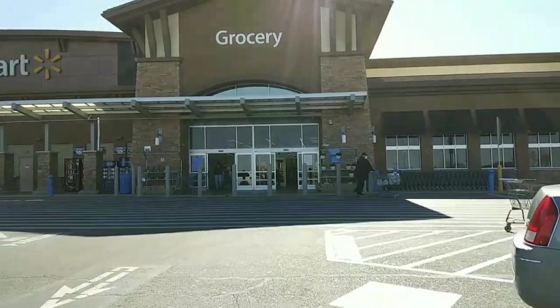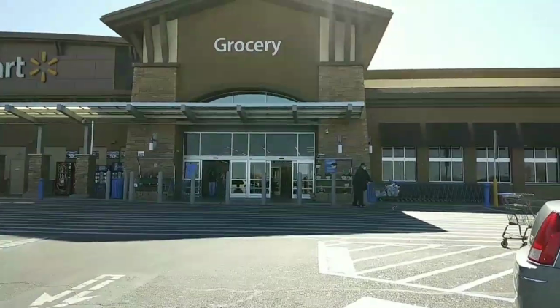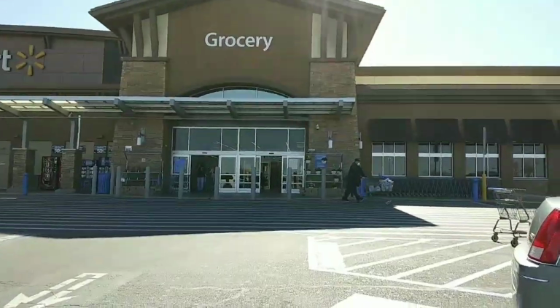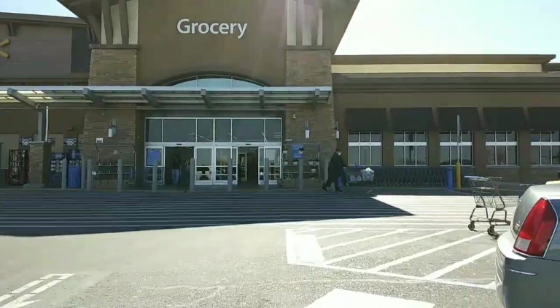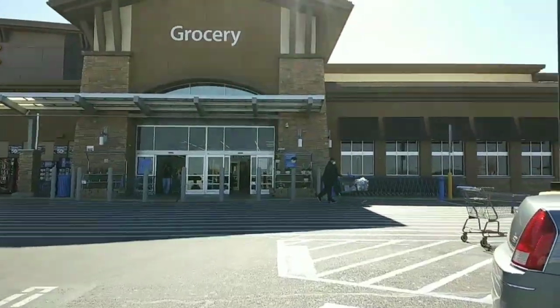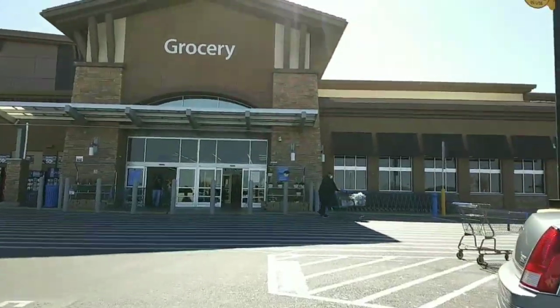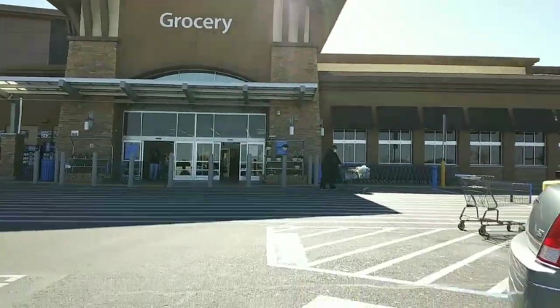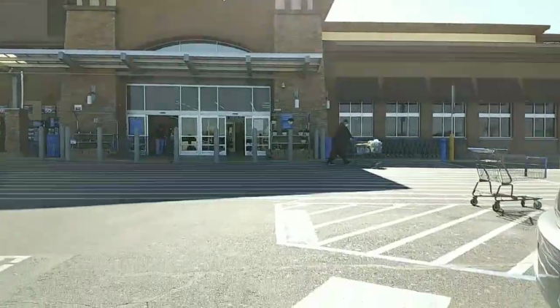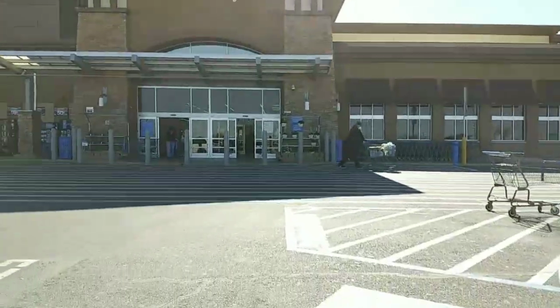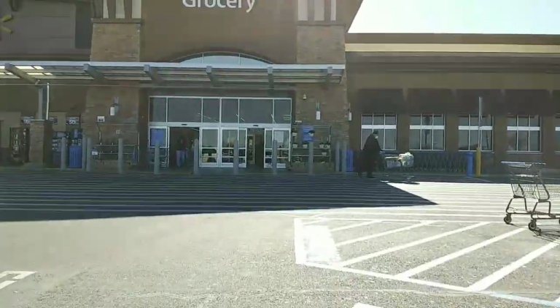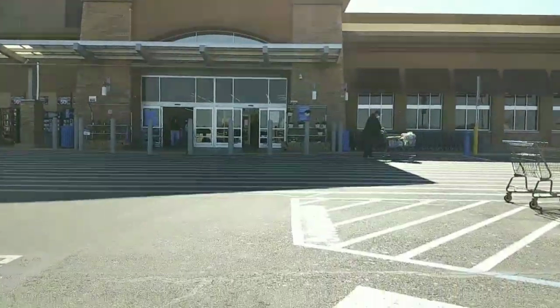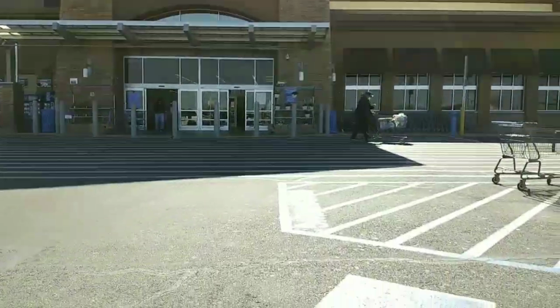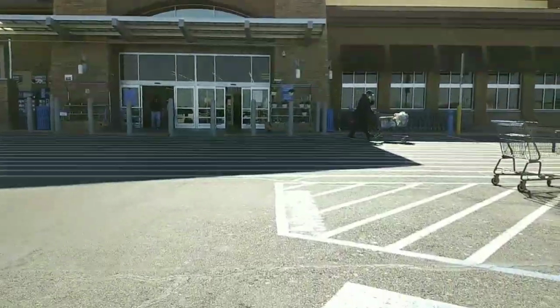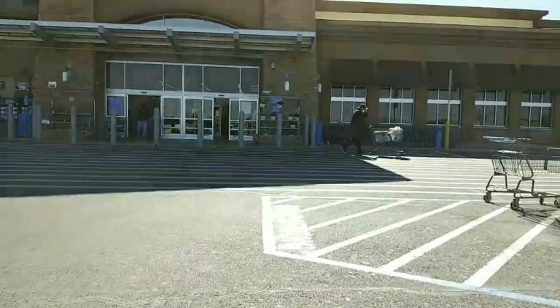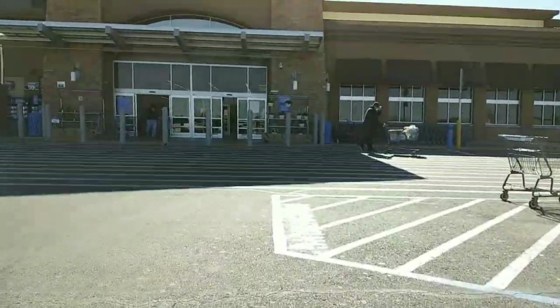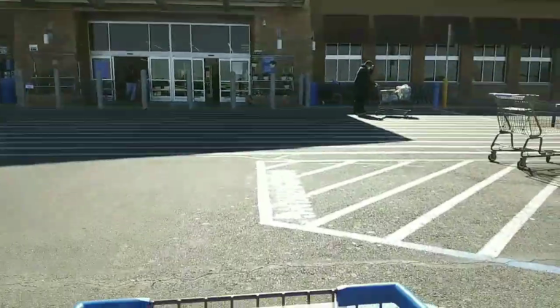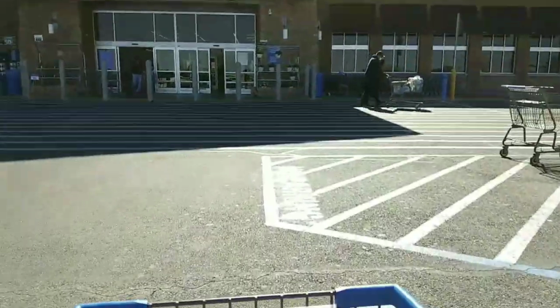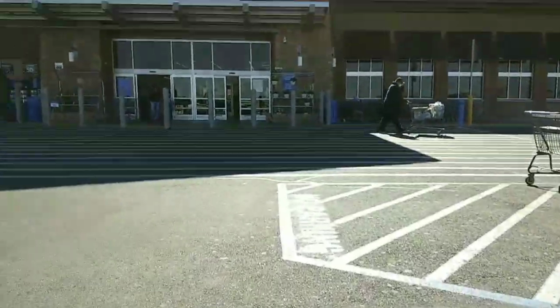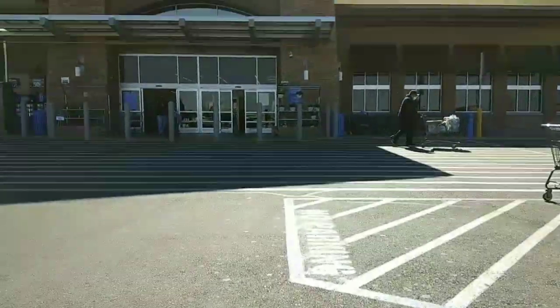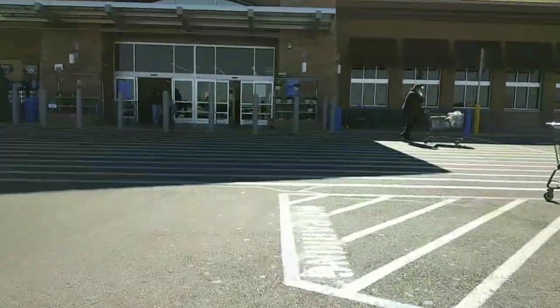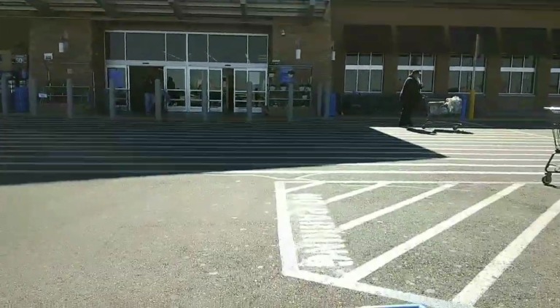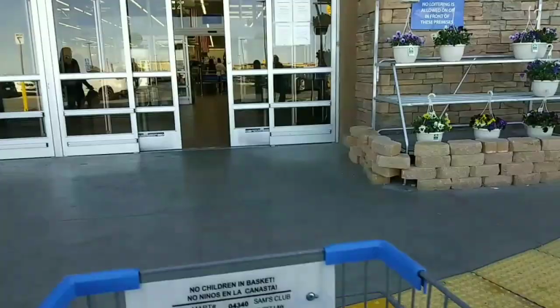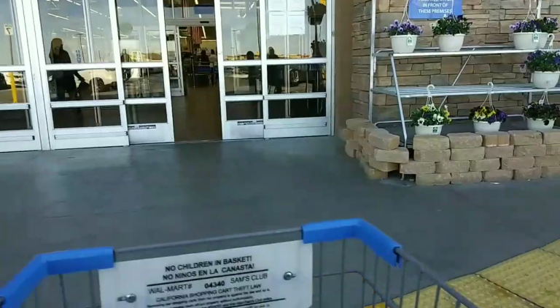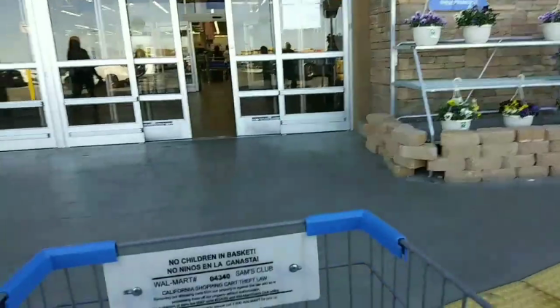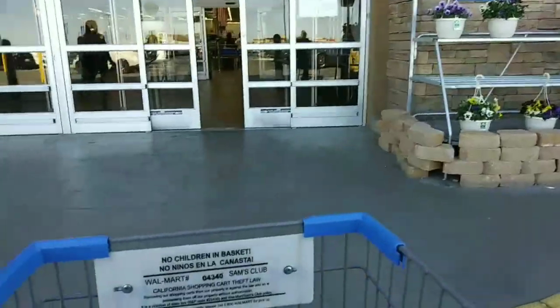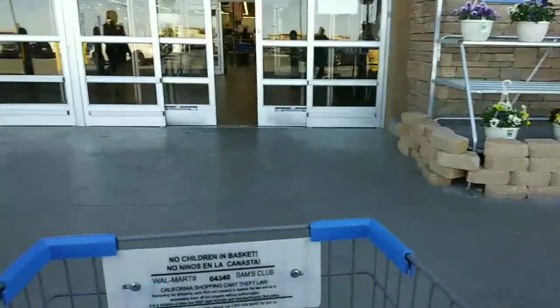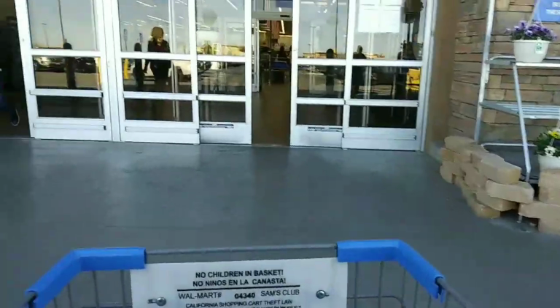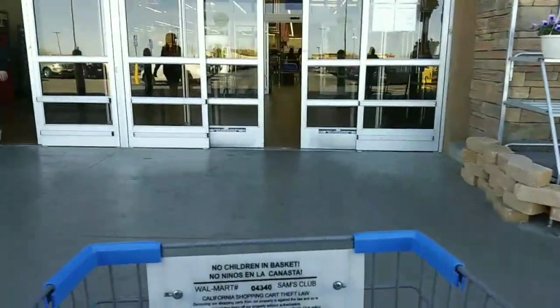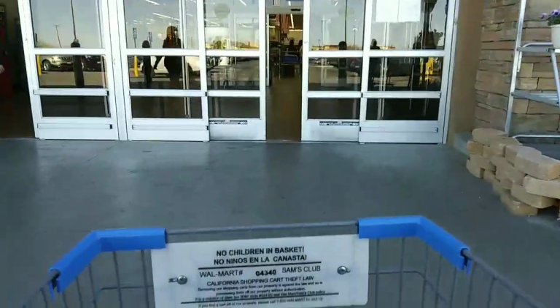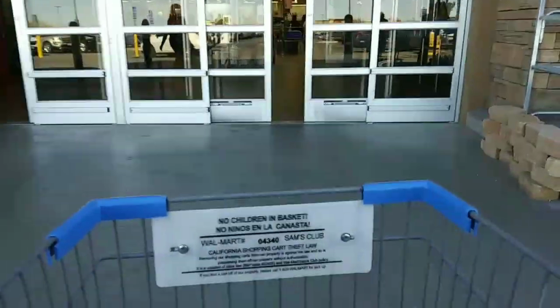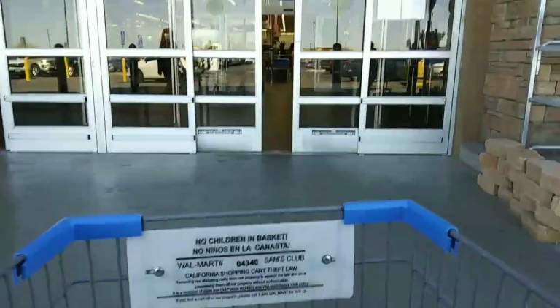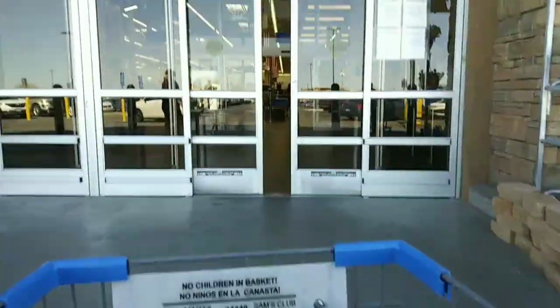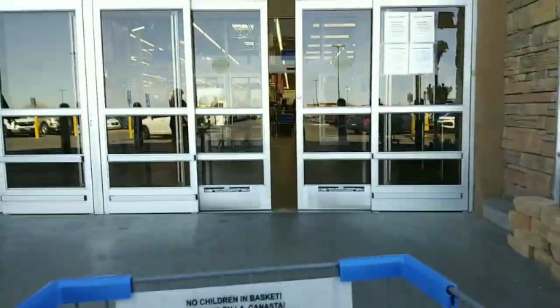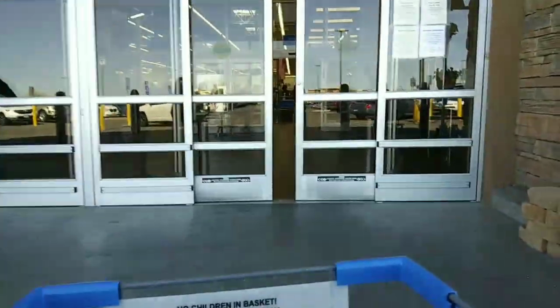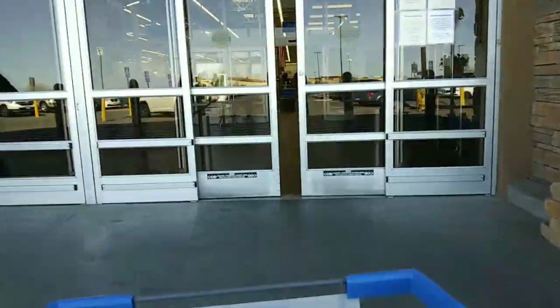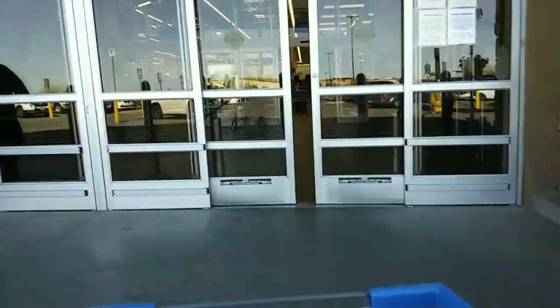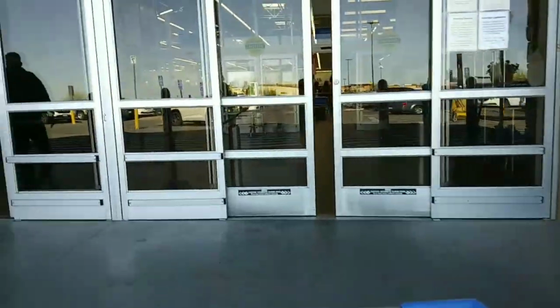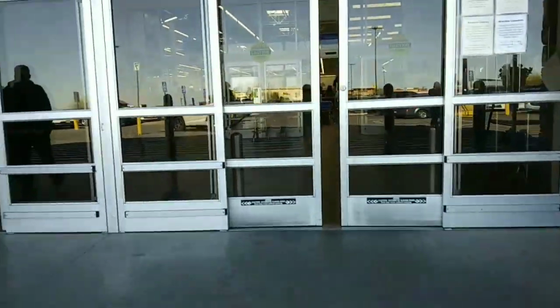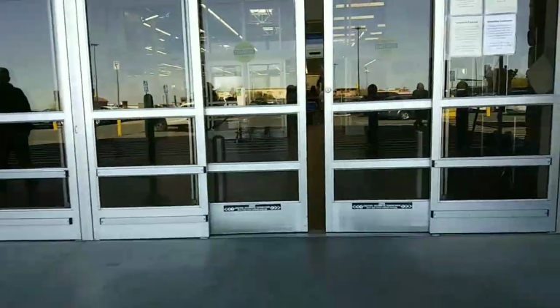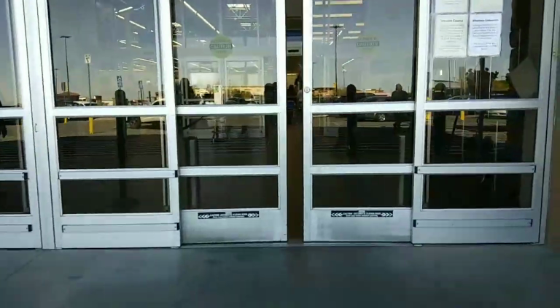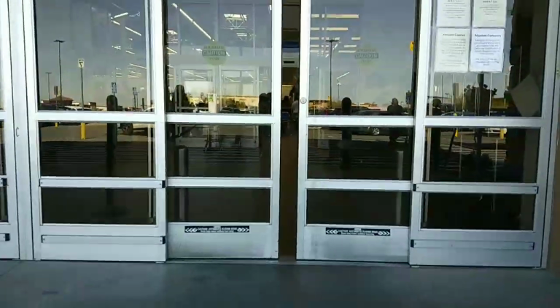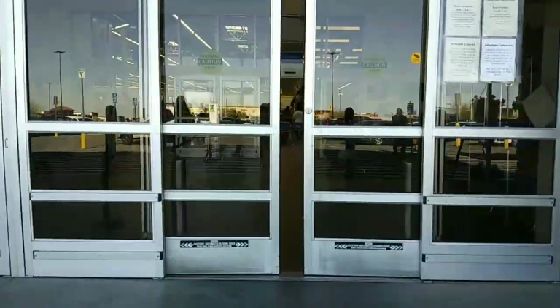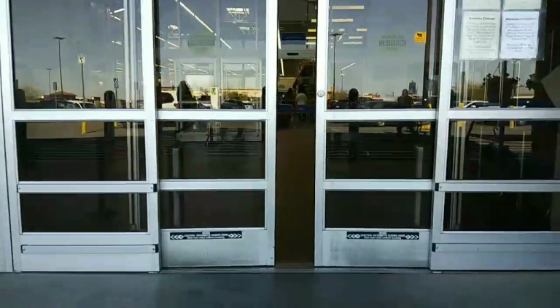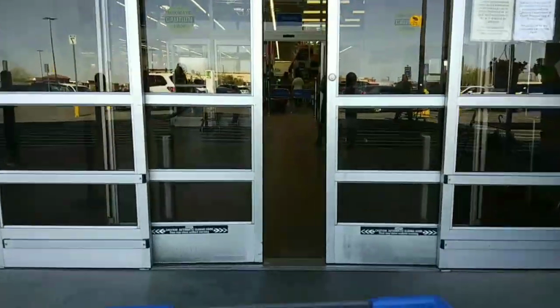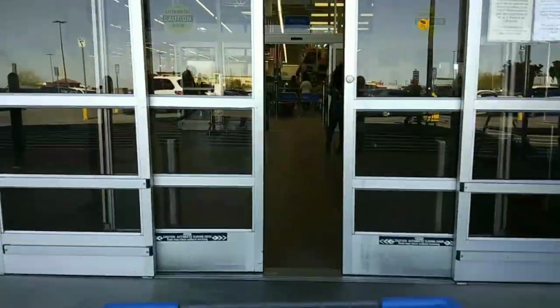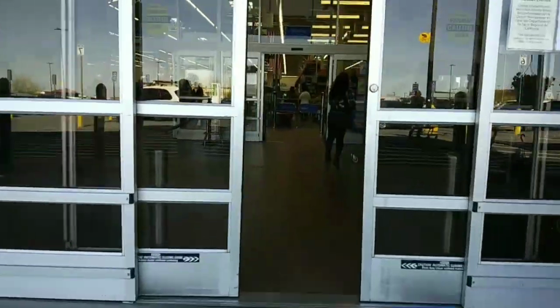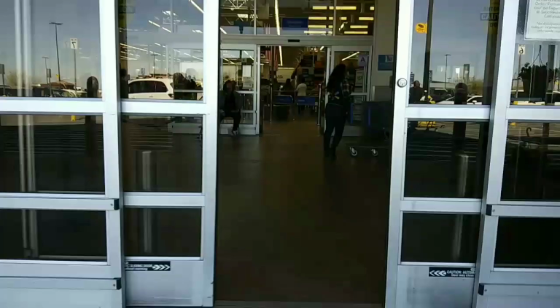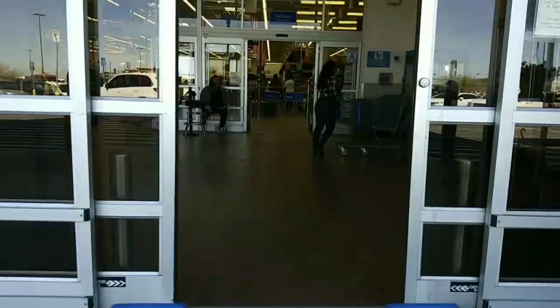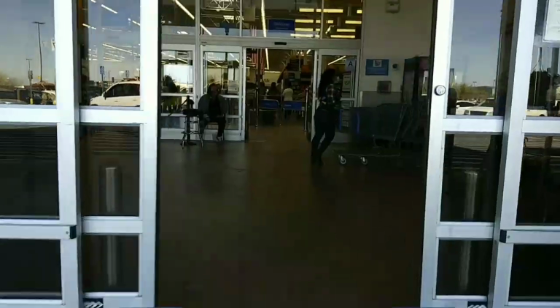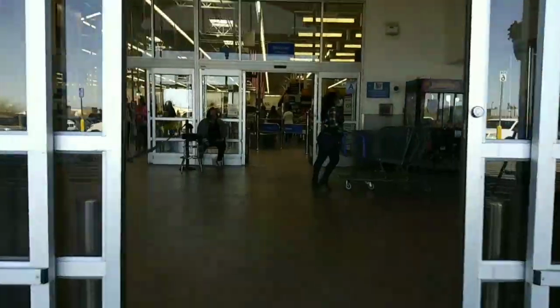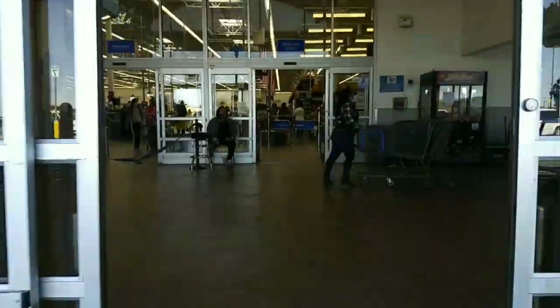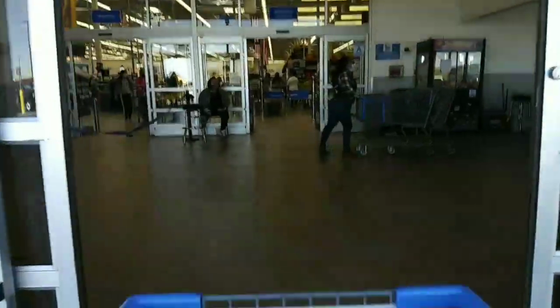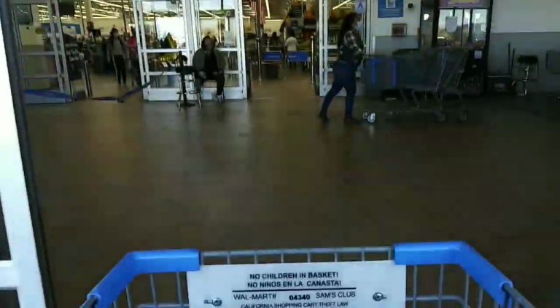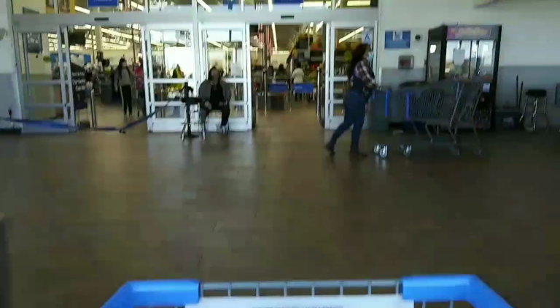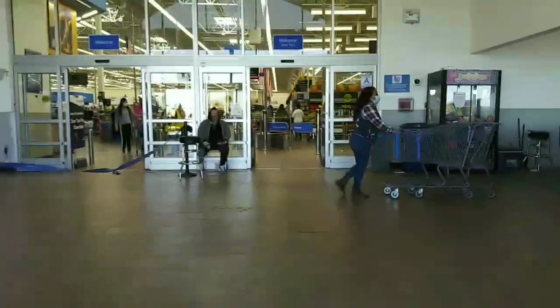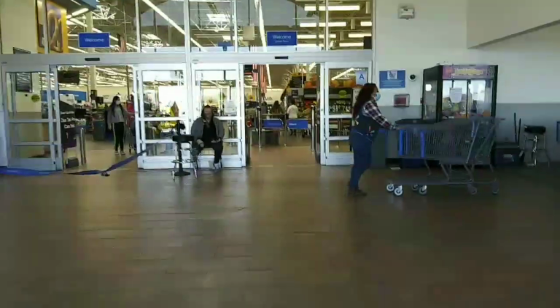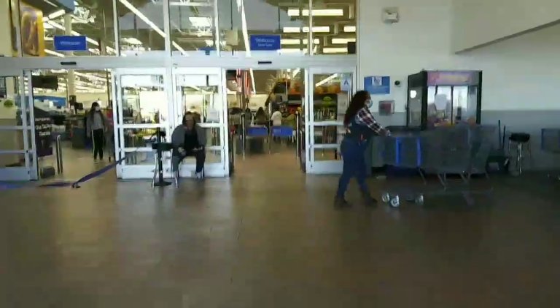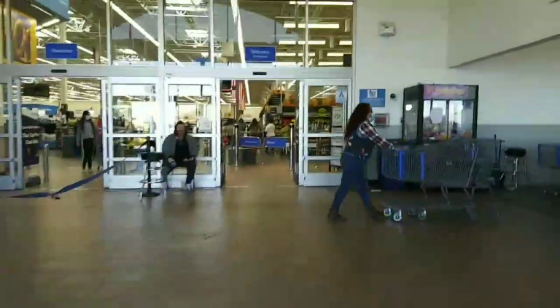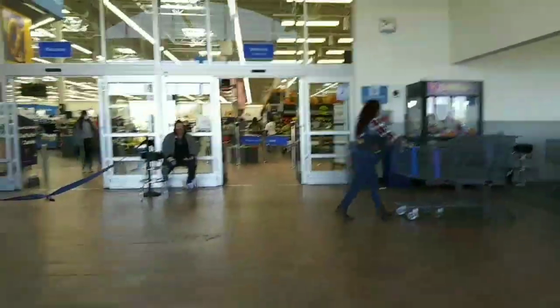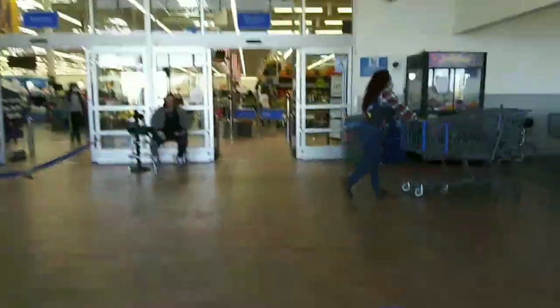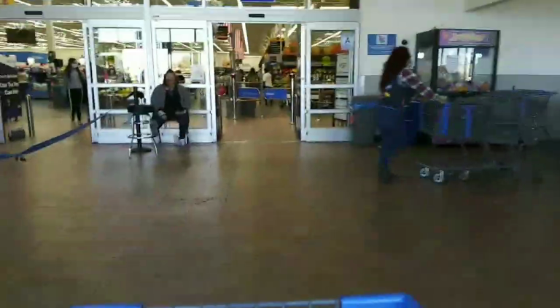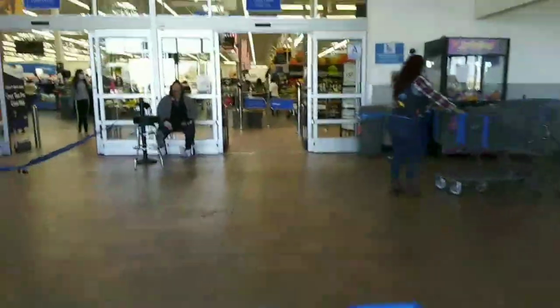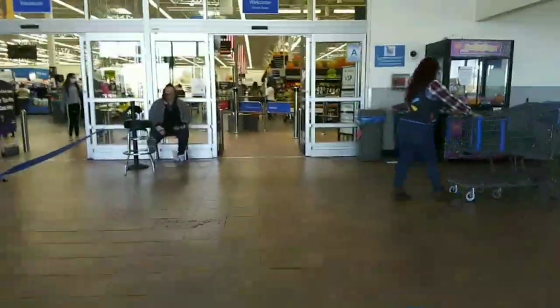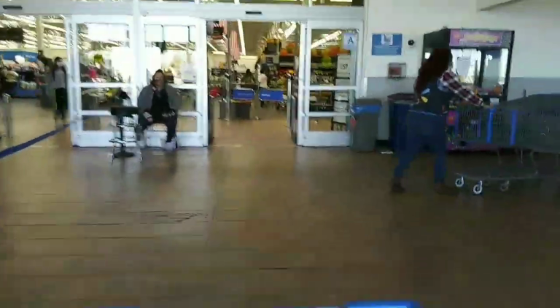Hey guys, Saving with Shay, and we are back at Walmart for another awesome trip. There are tons and tons of deals to share with you guys today.